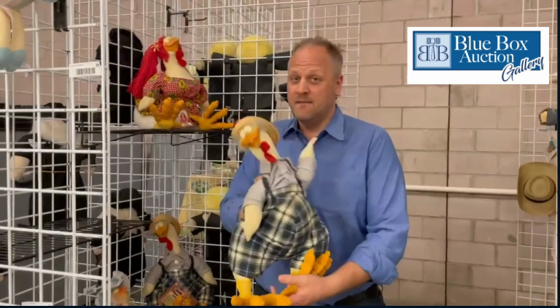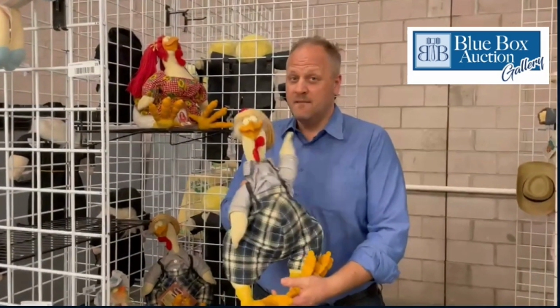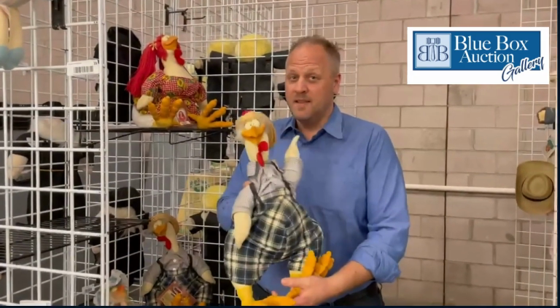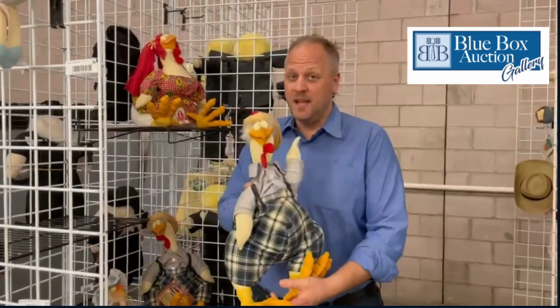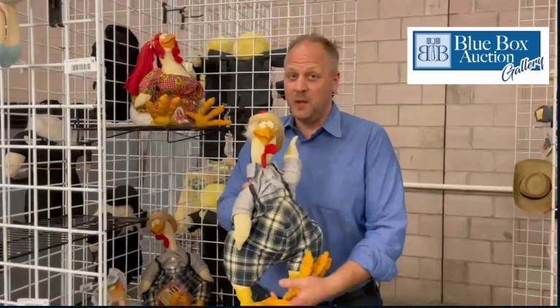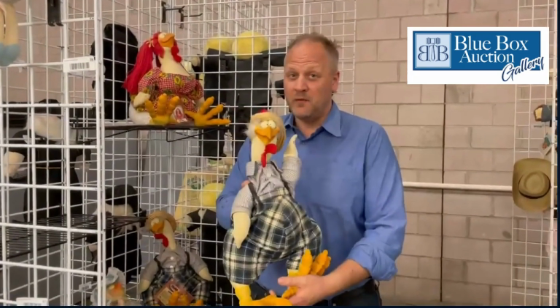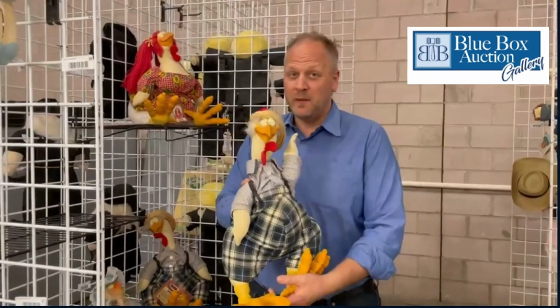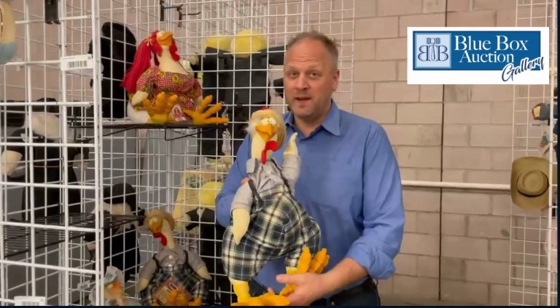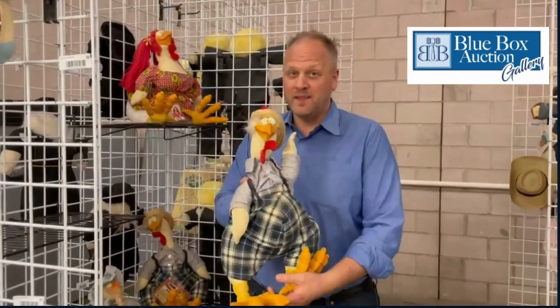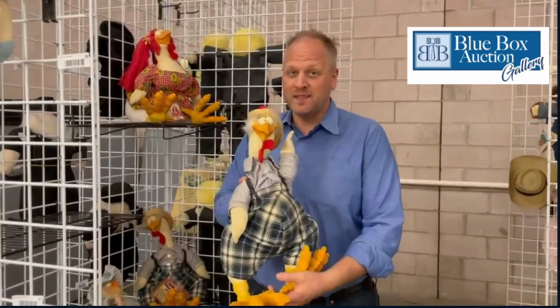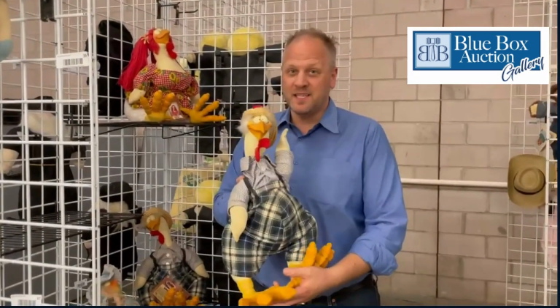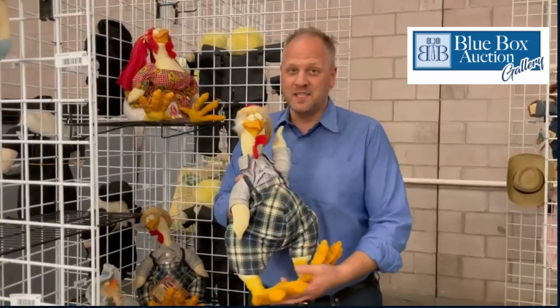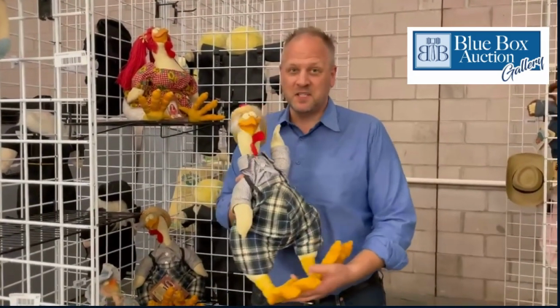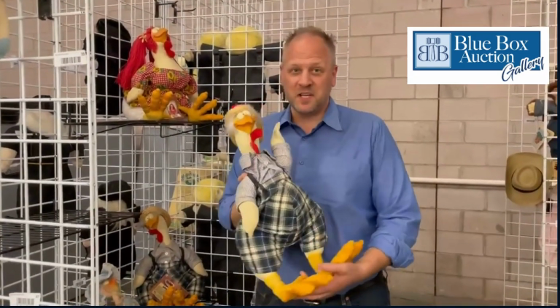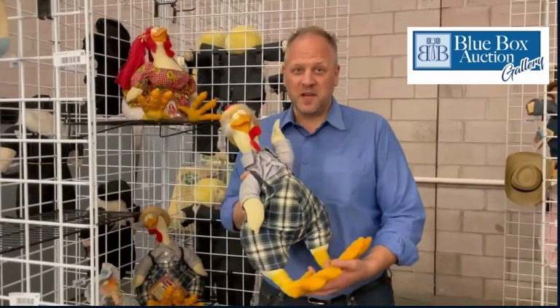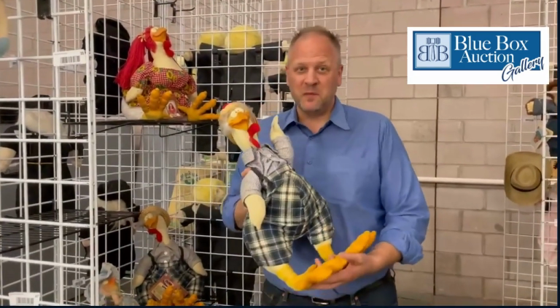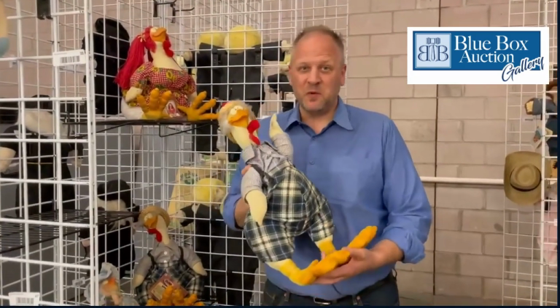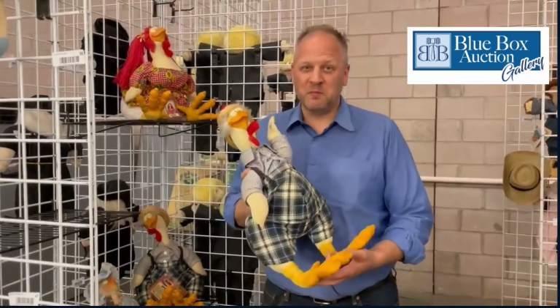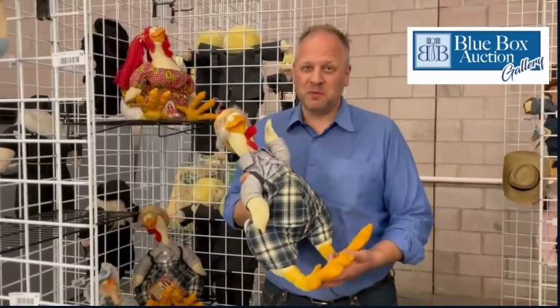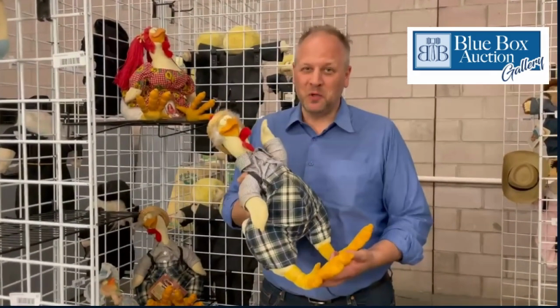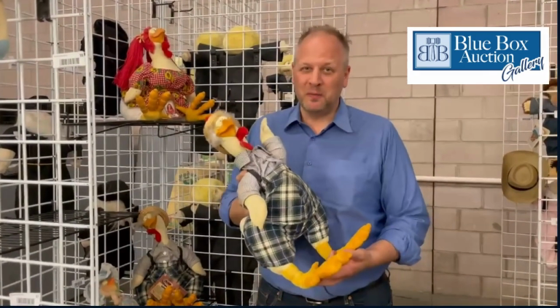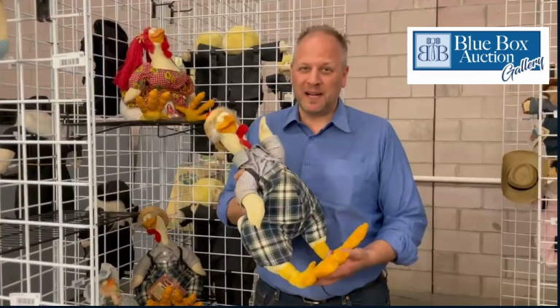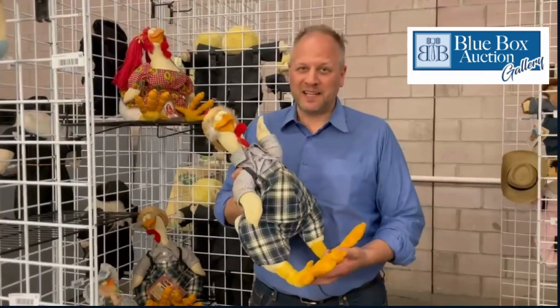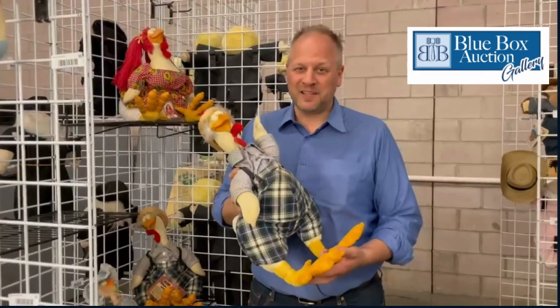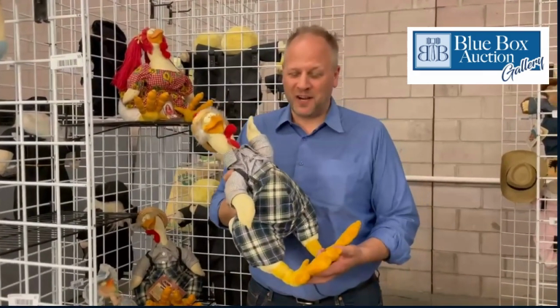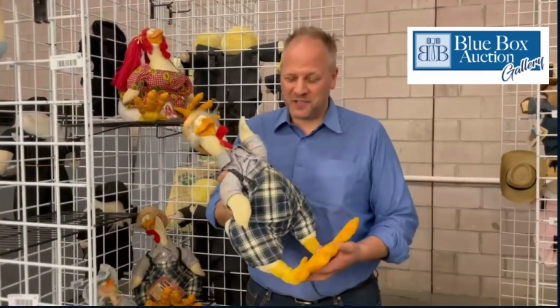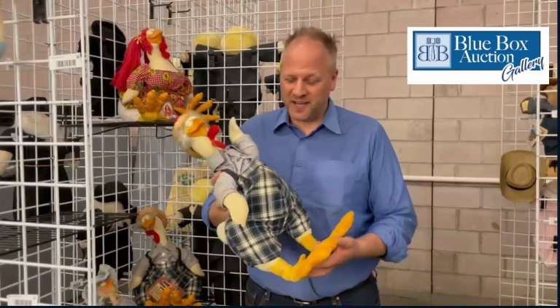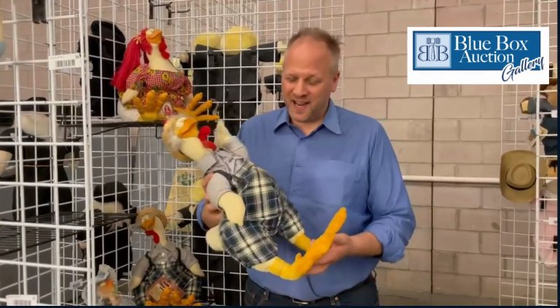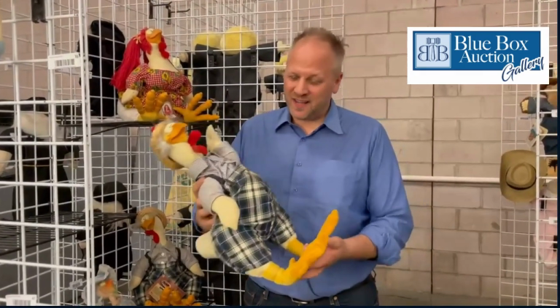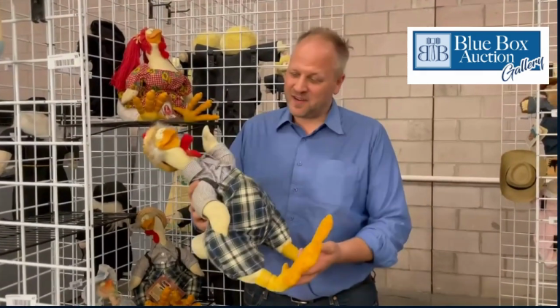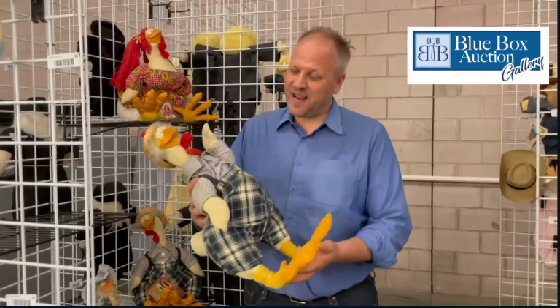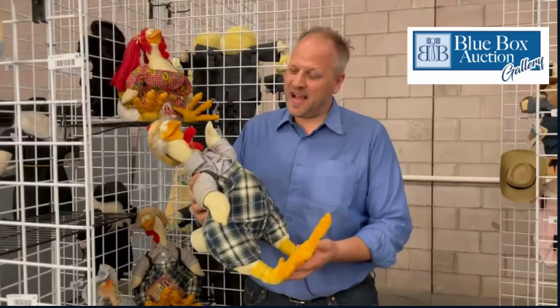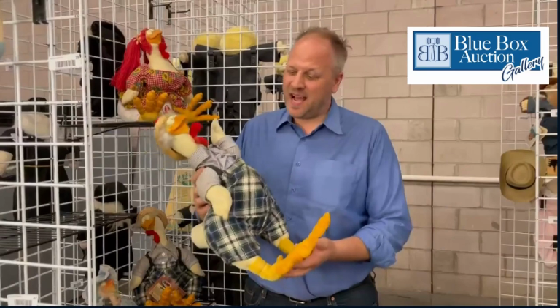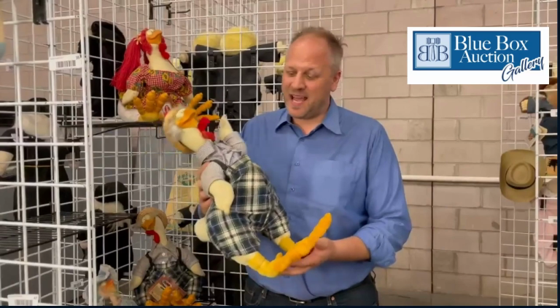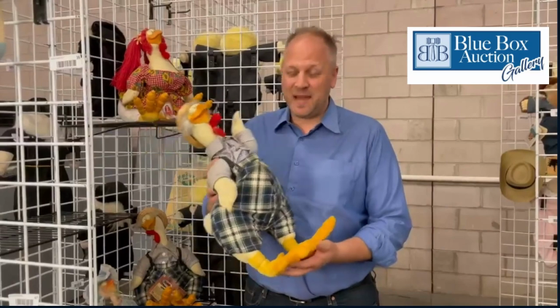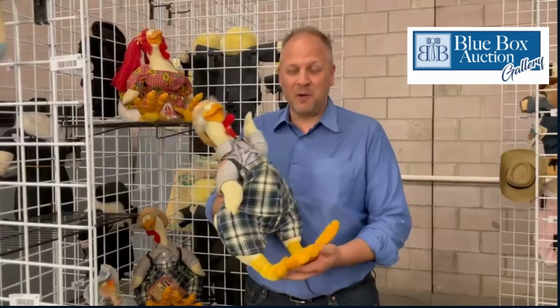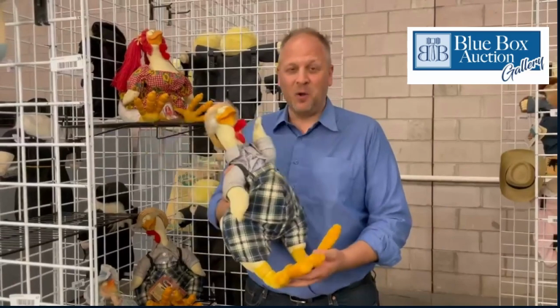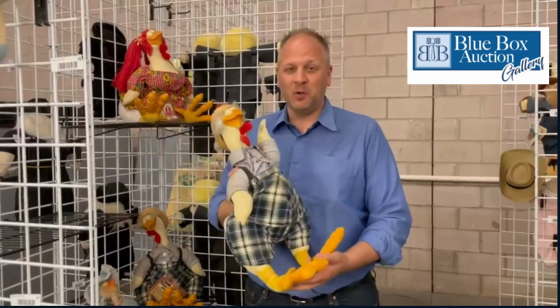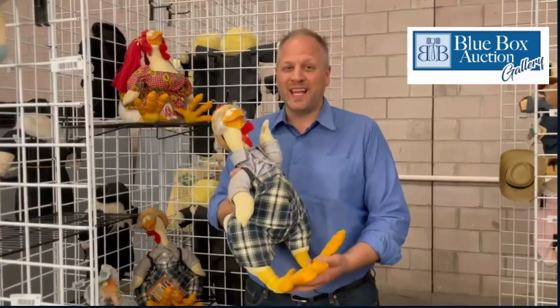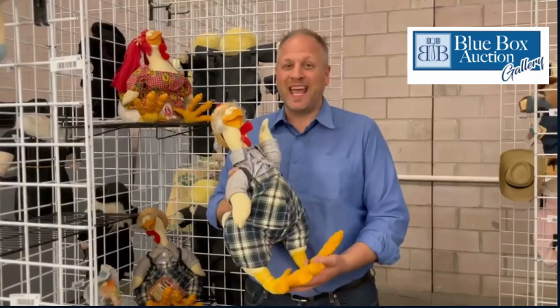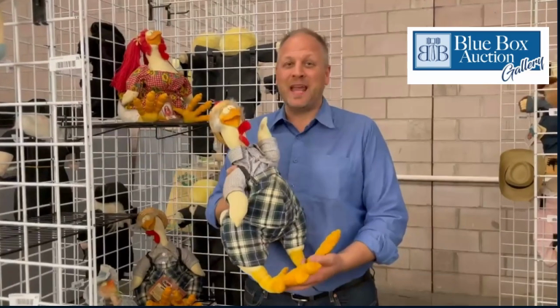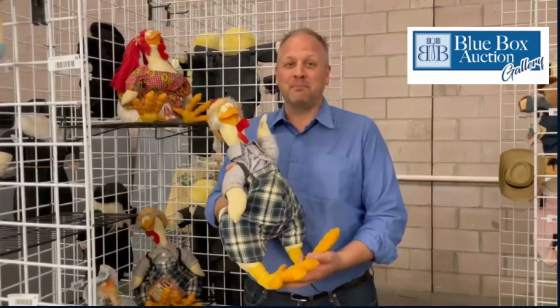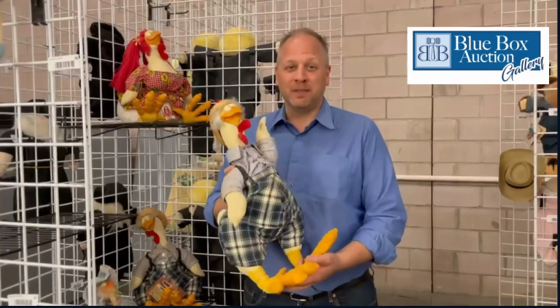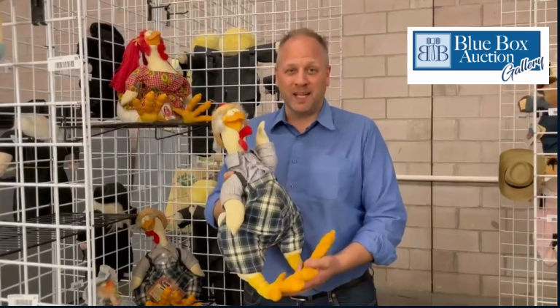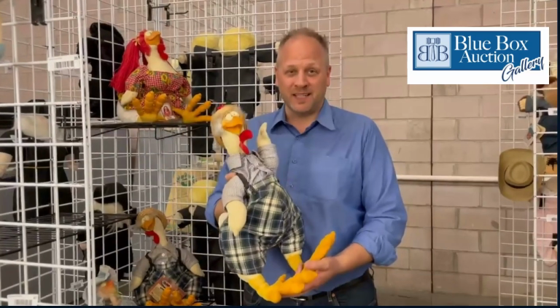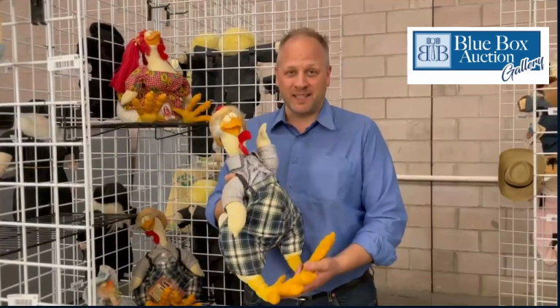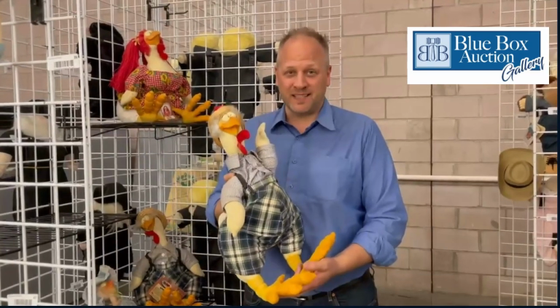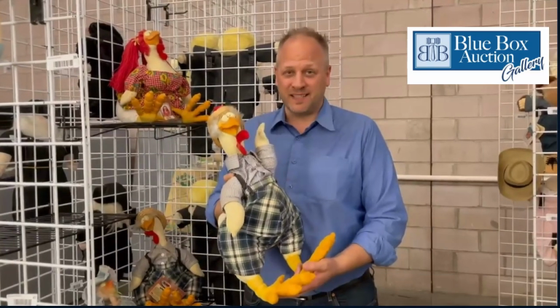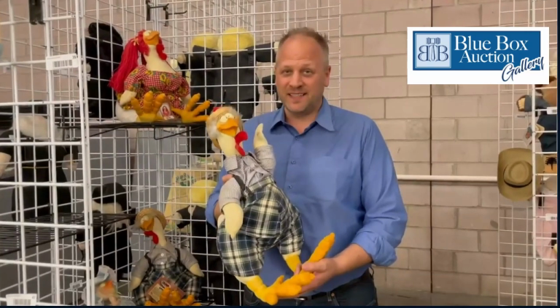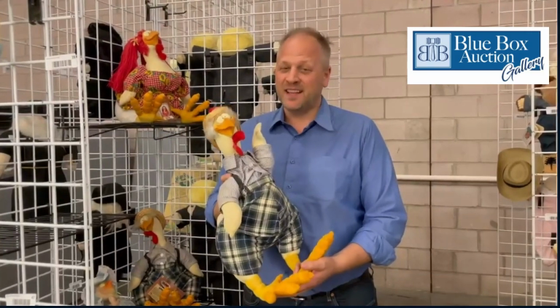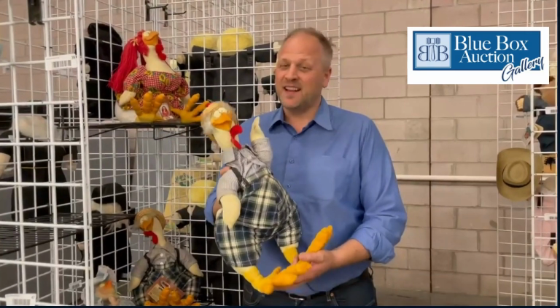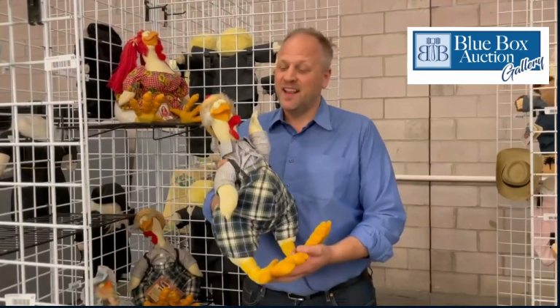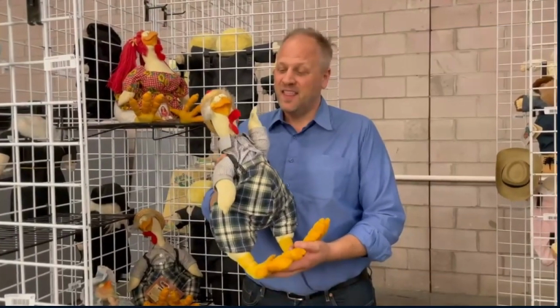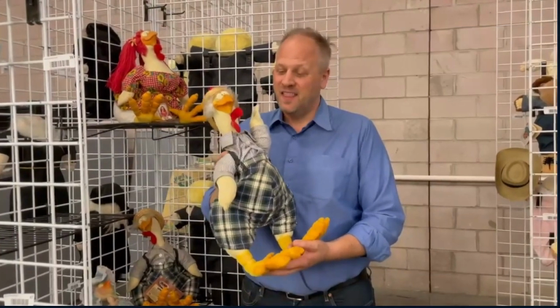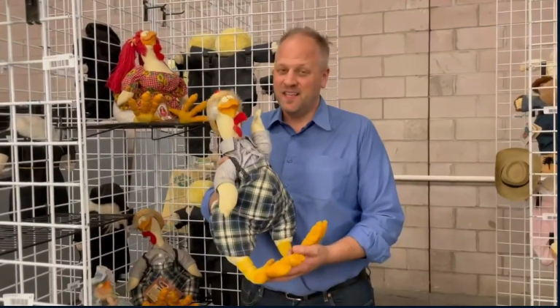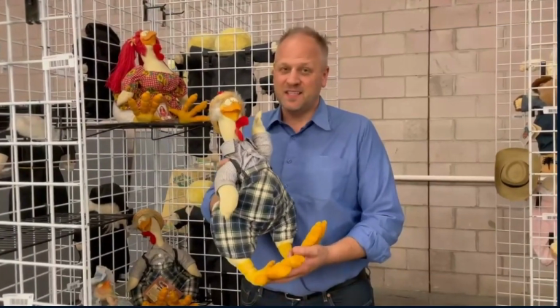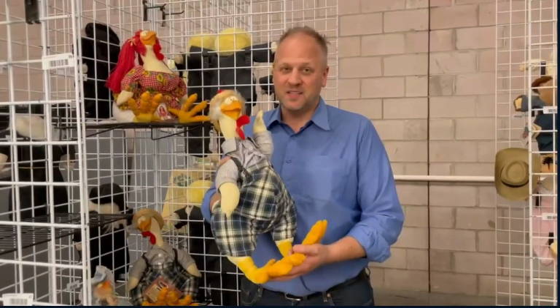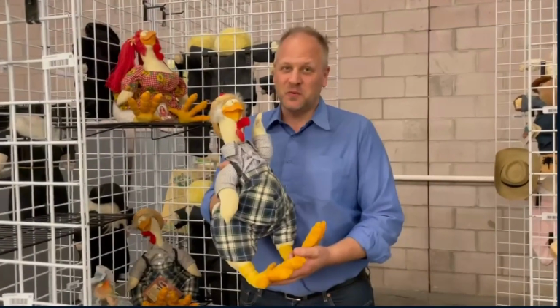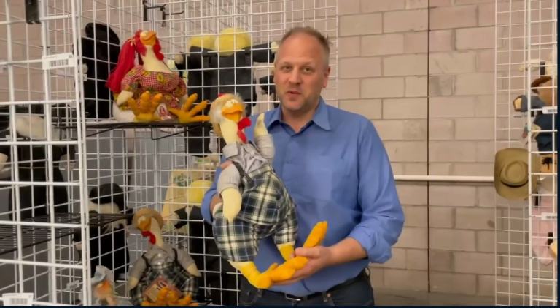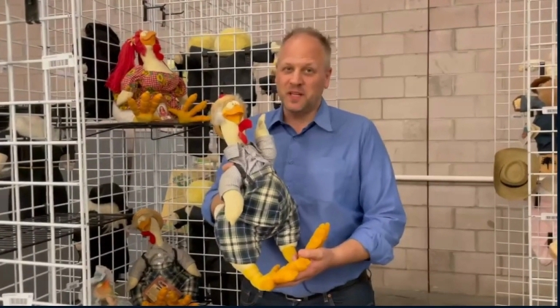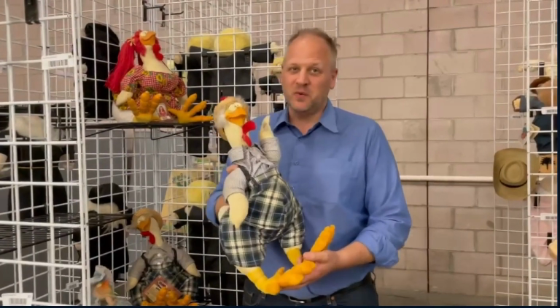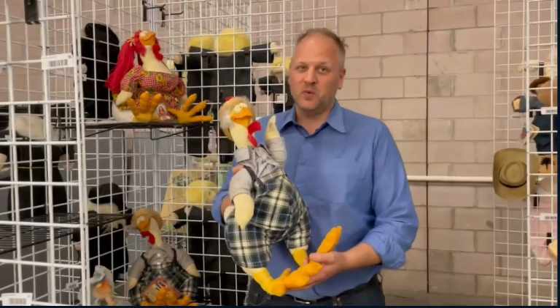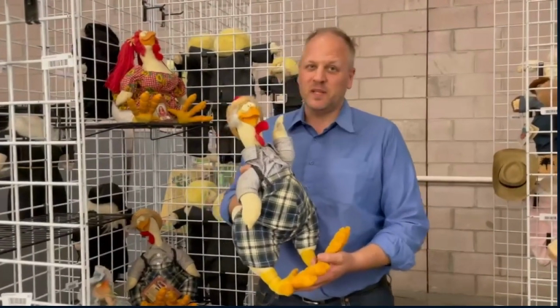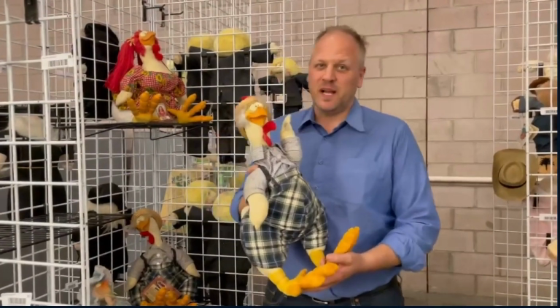Hello, everybody. This is Jim with Blue Box Auction Gallery. I am holding a Plucket. This is a really cool doll.